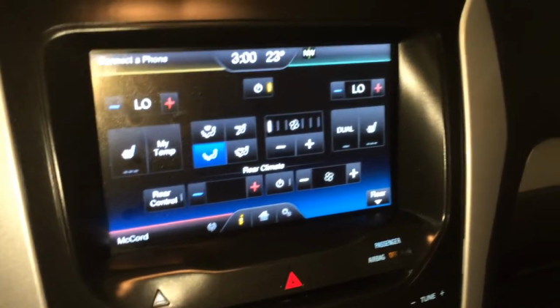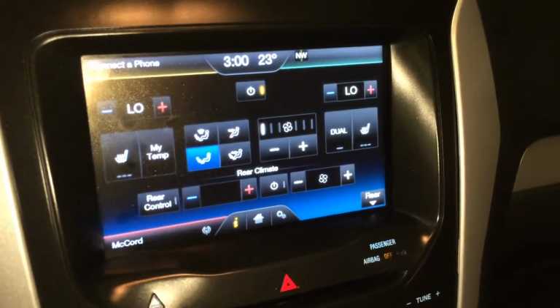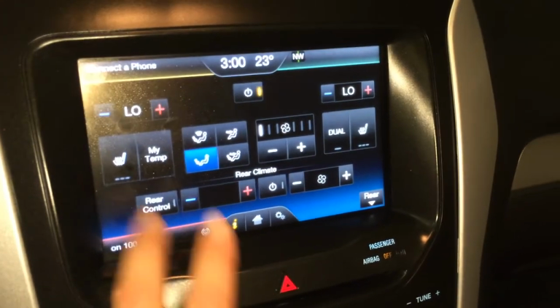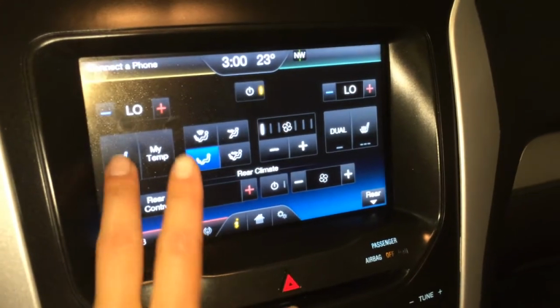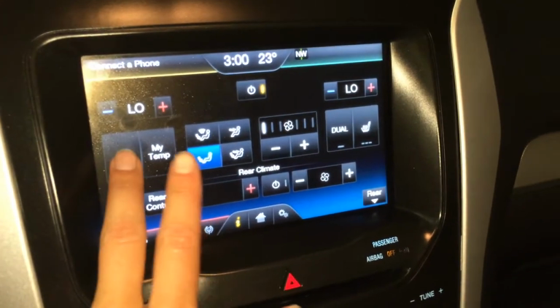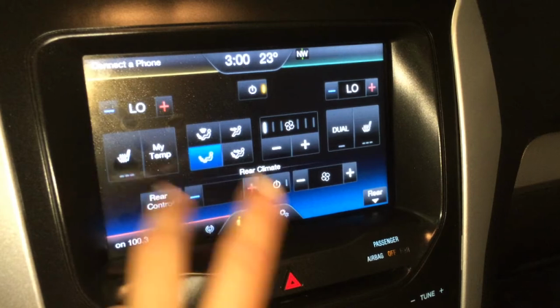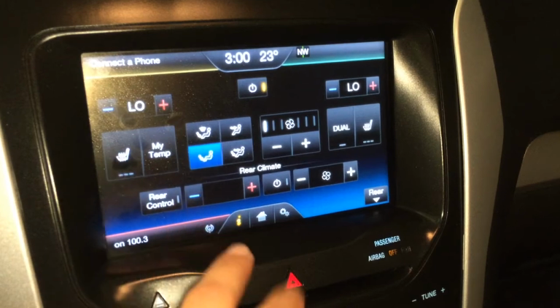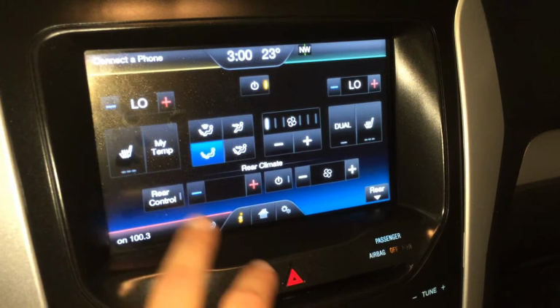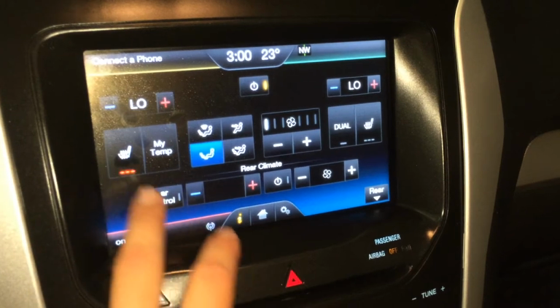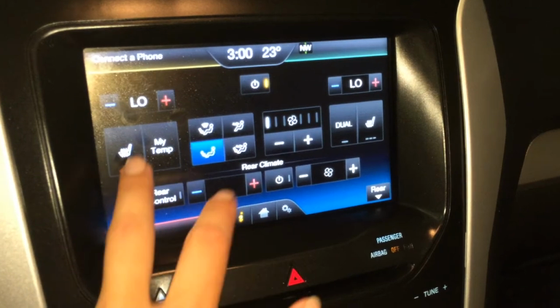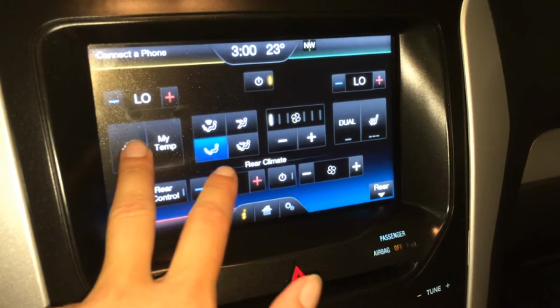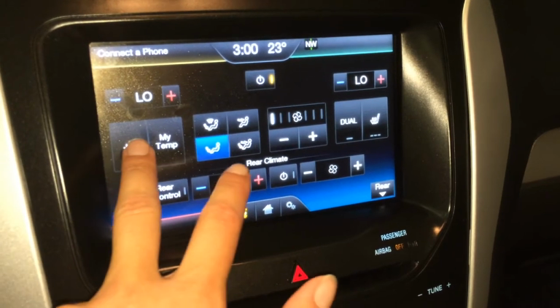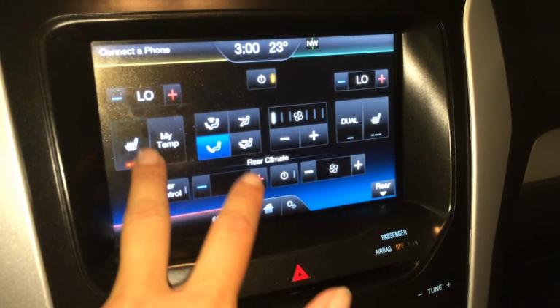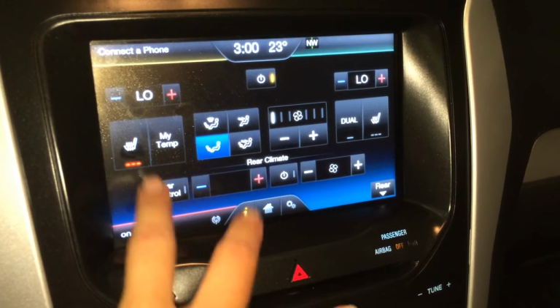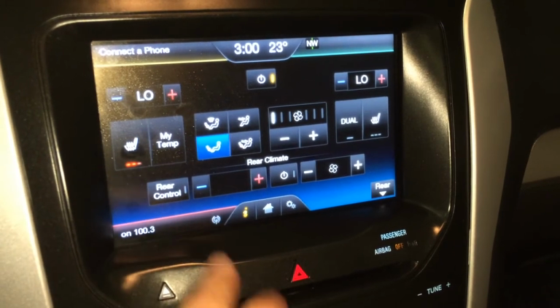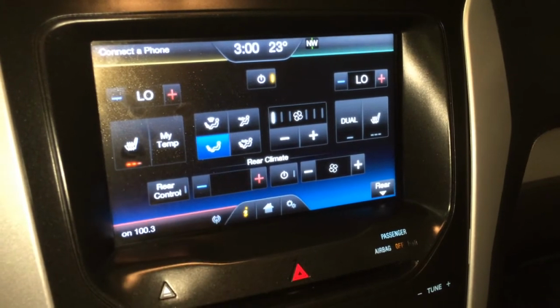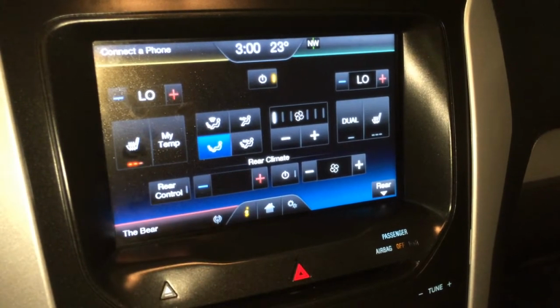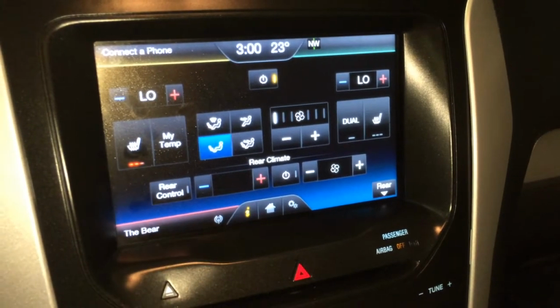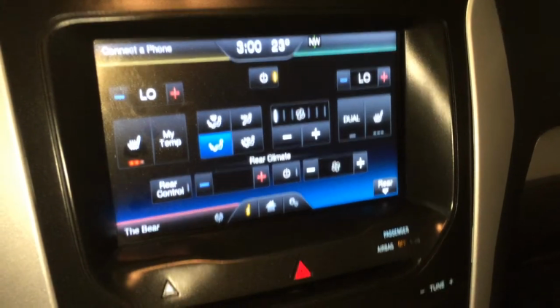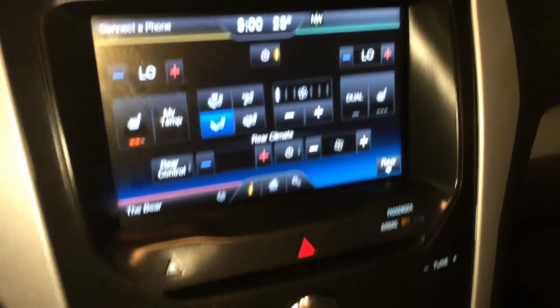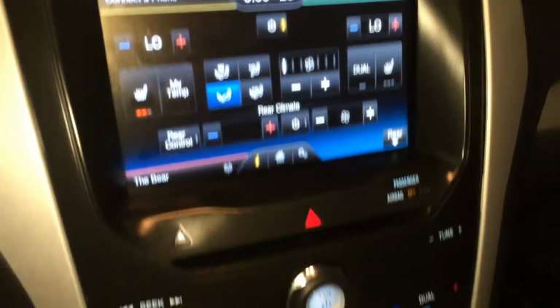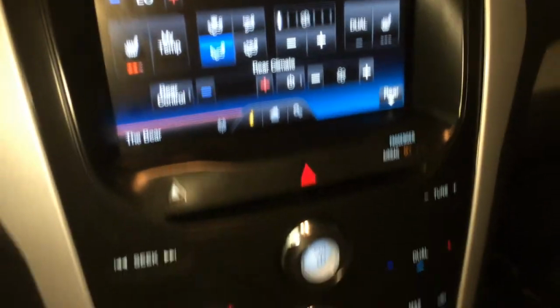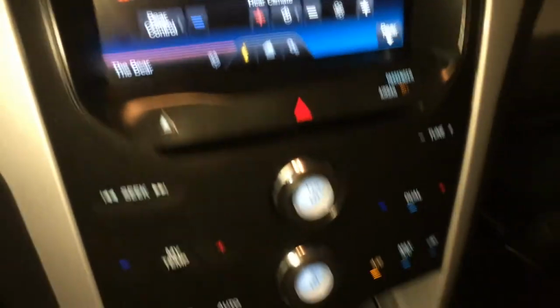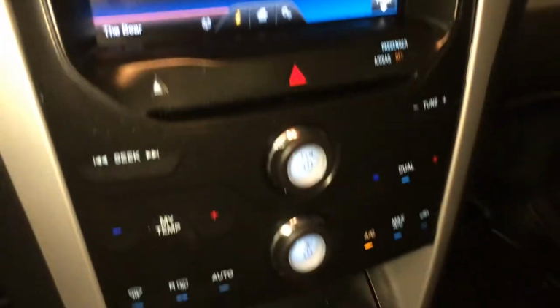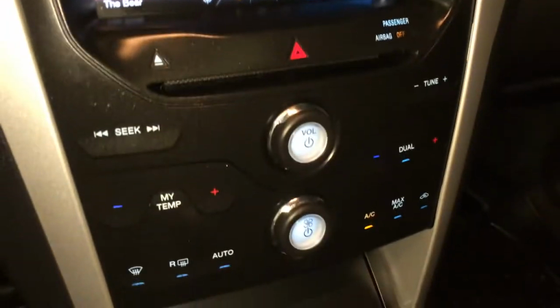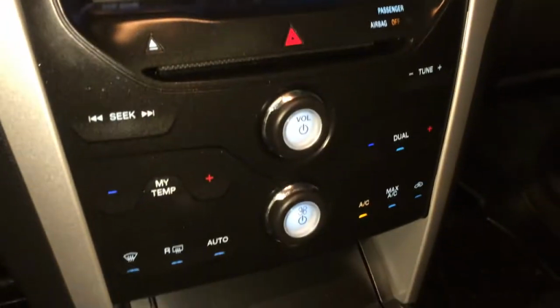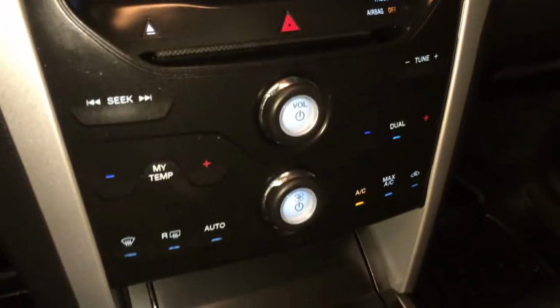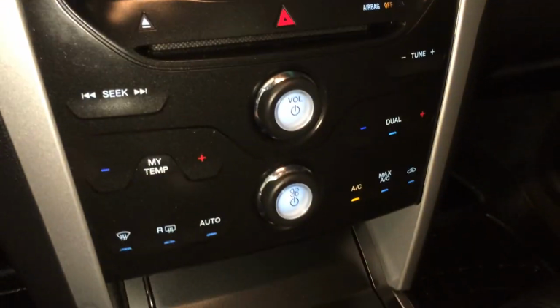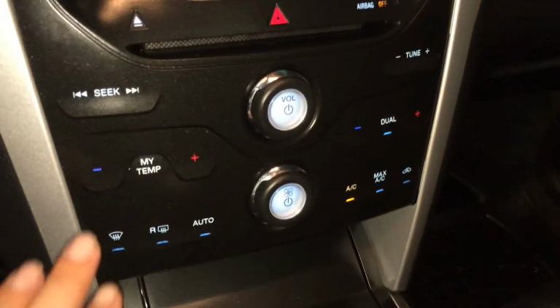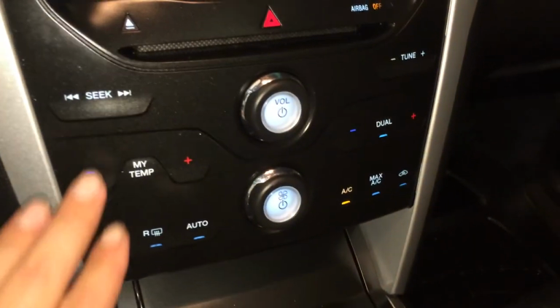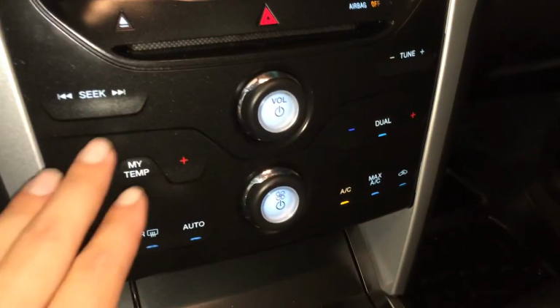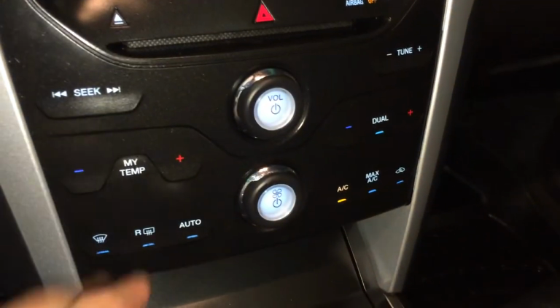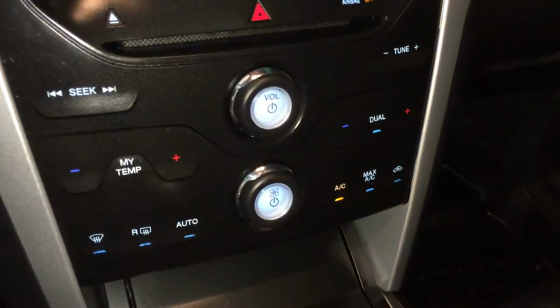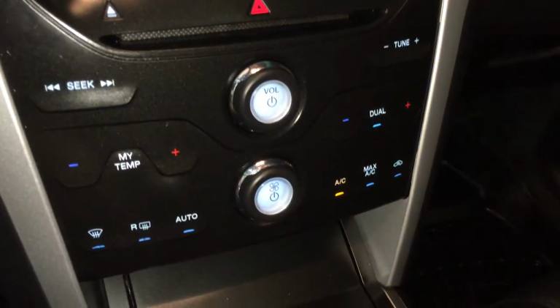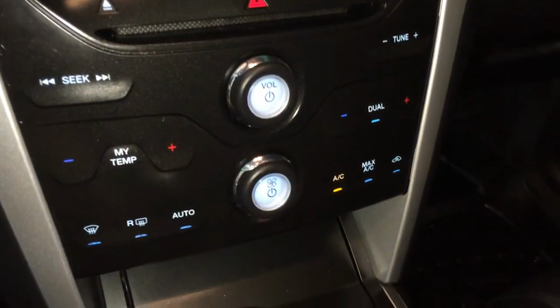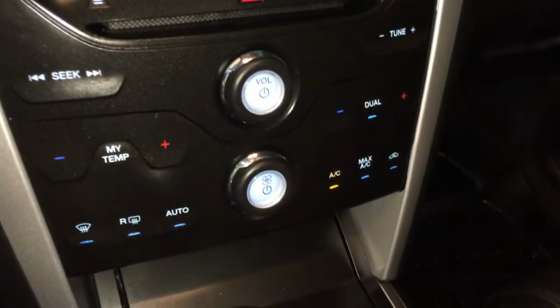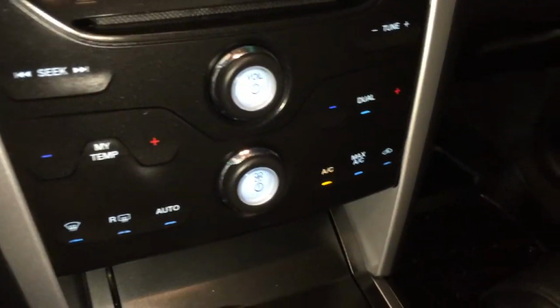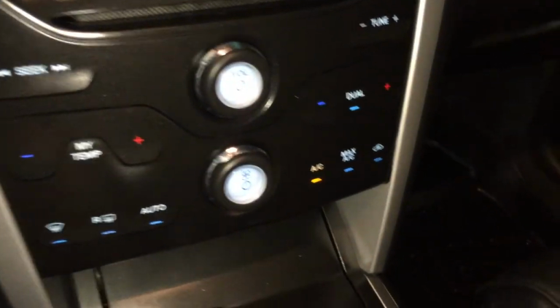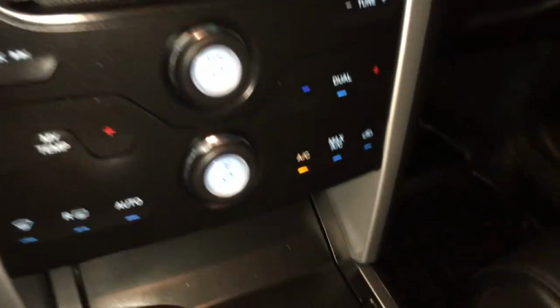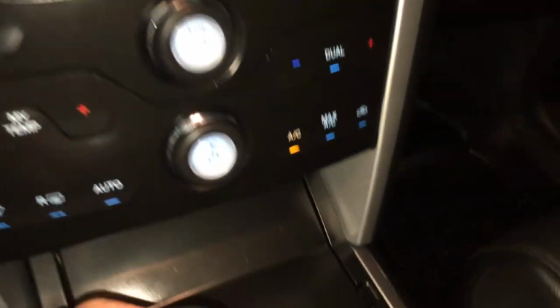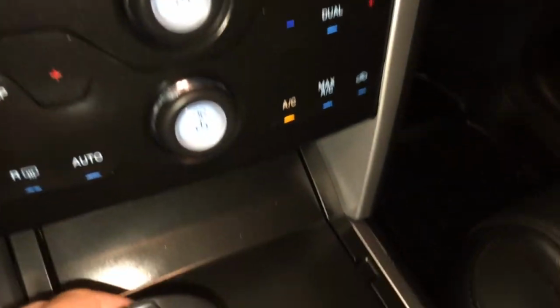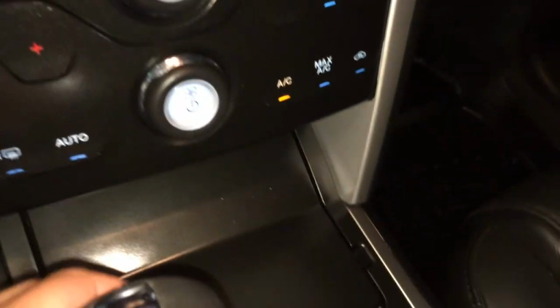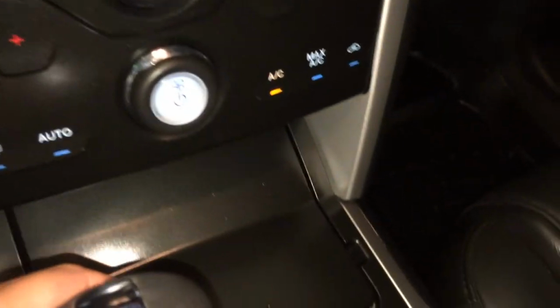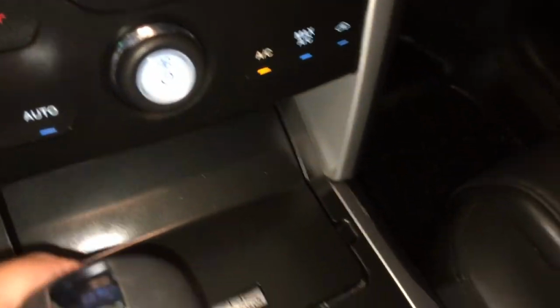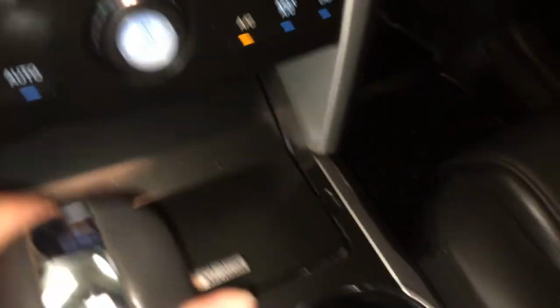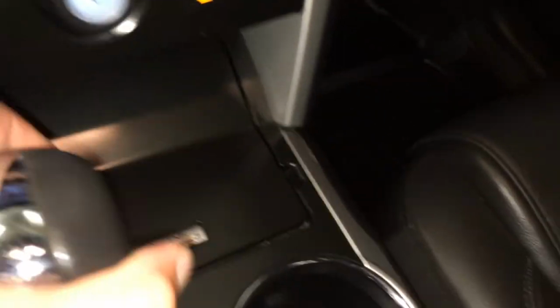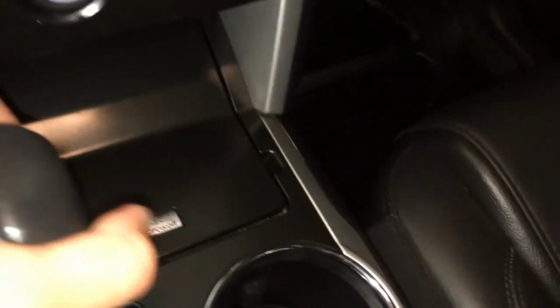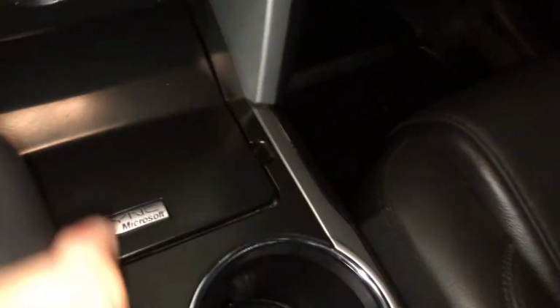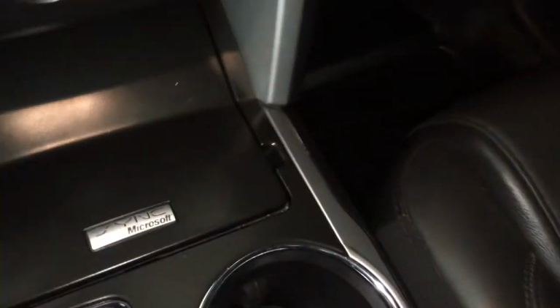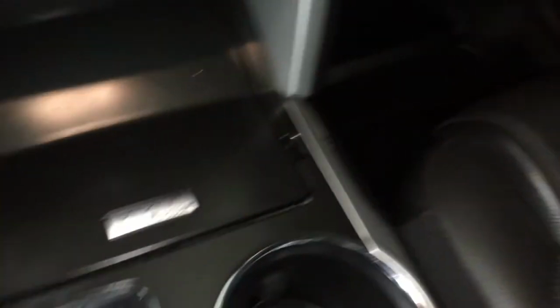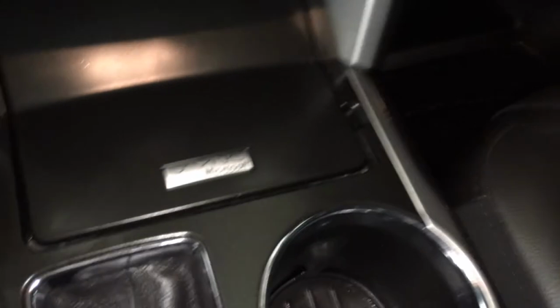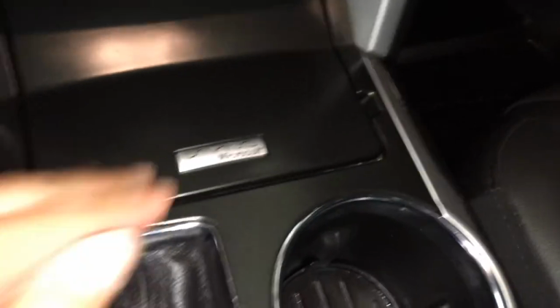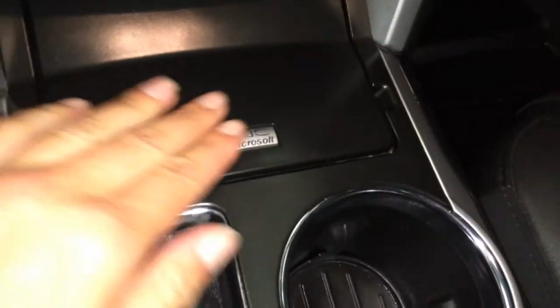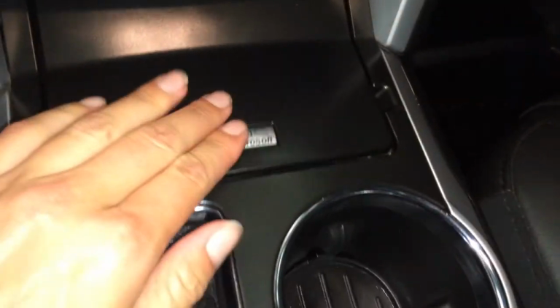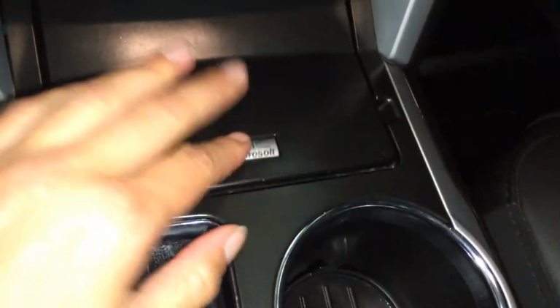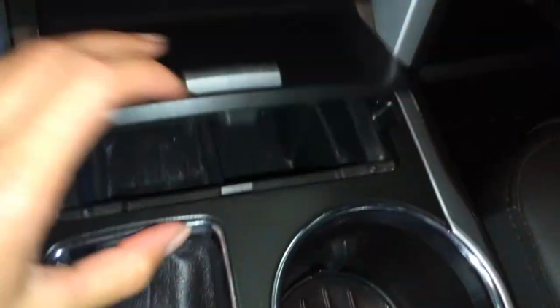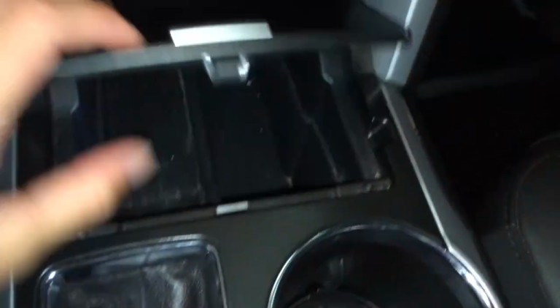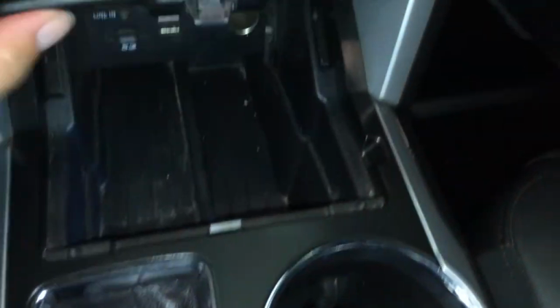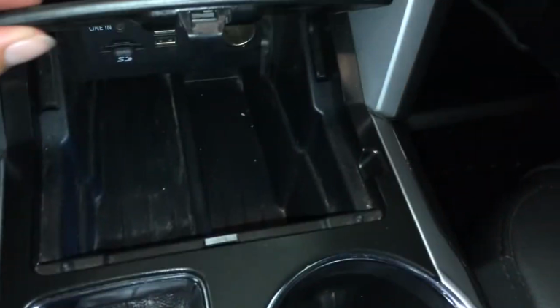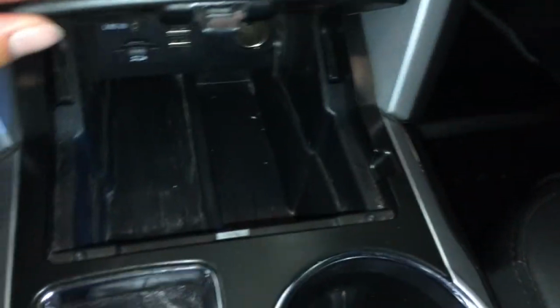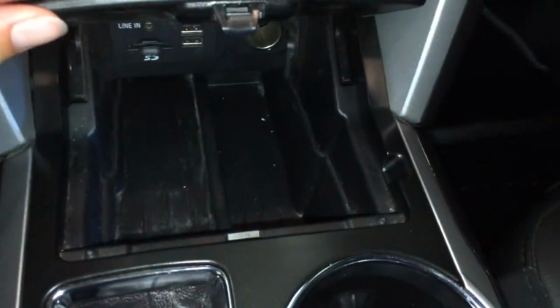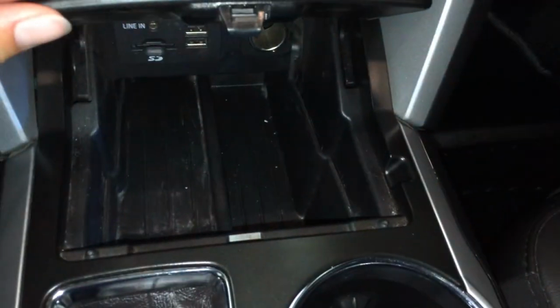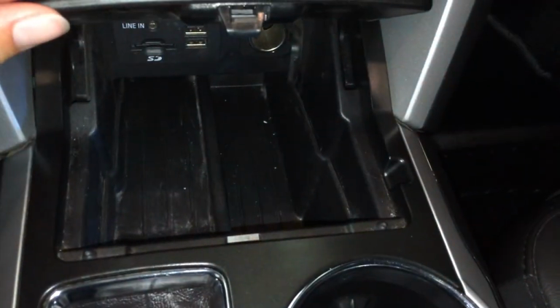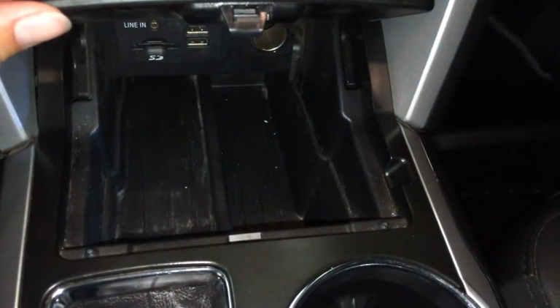Heated front seats with three settings. Shortcut buttons for audio and climate. Underneath the center console you'll find your audio inputs.